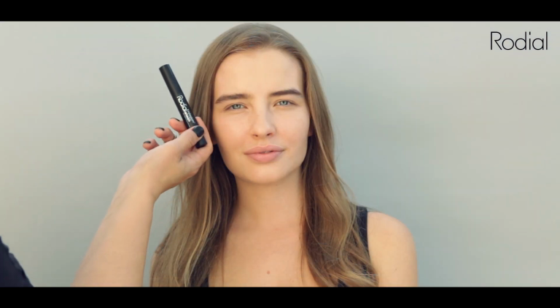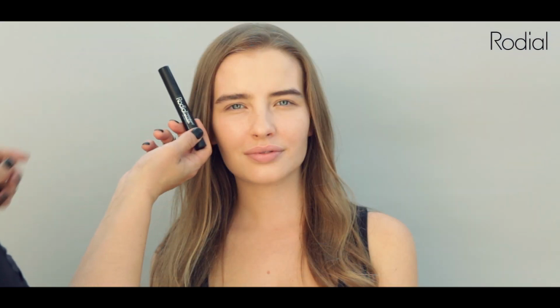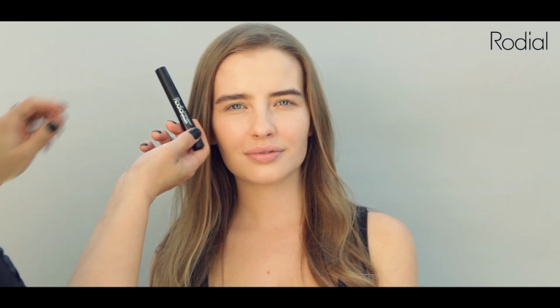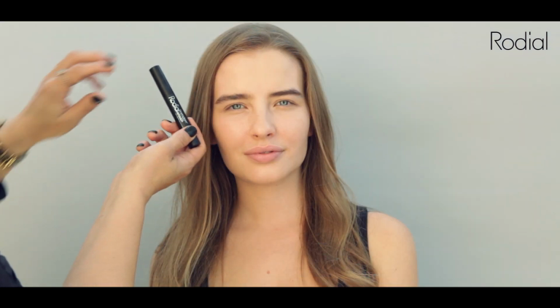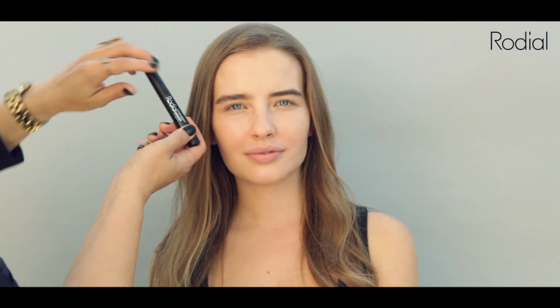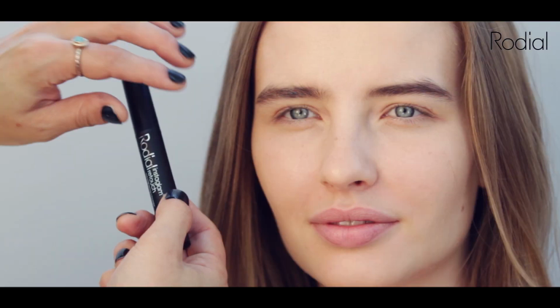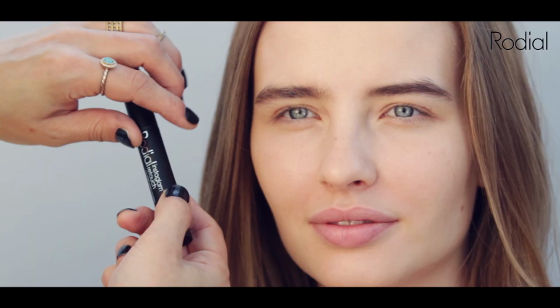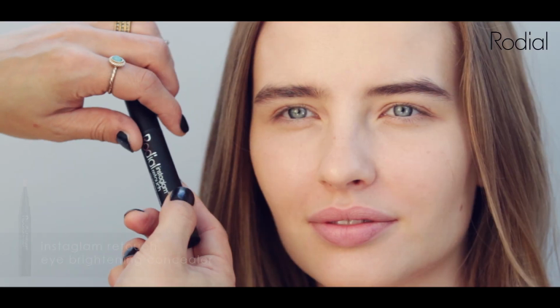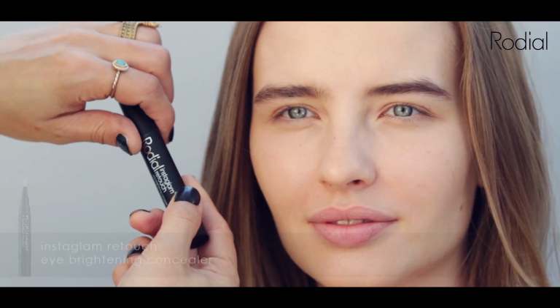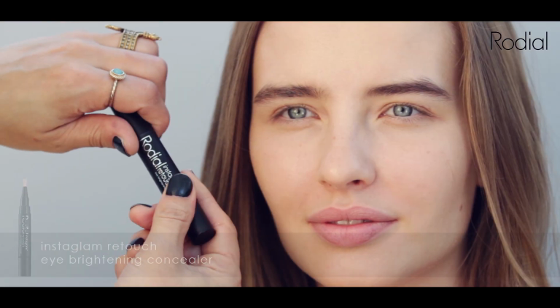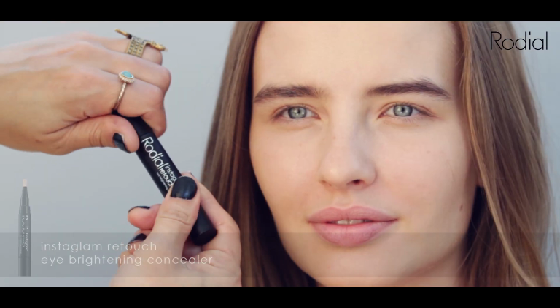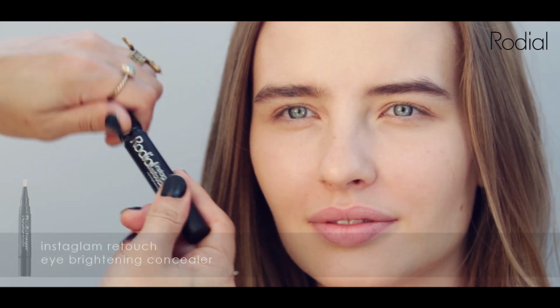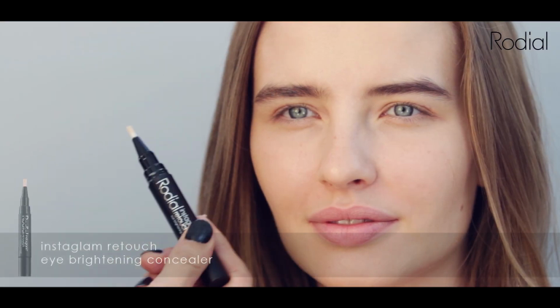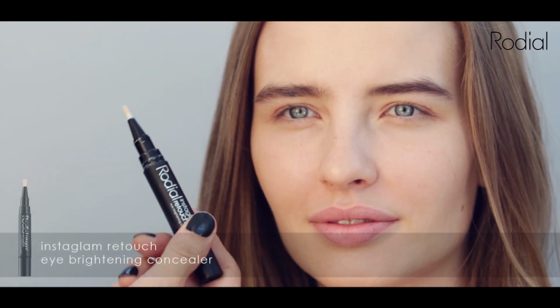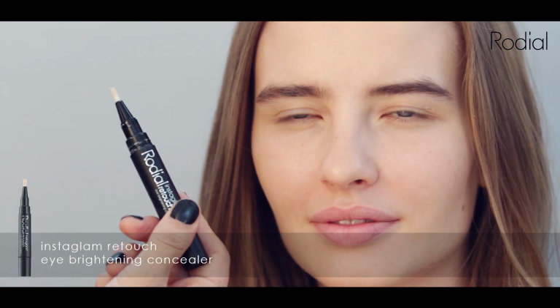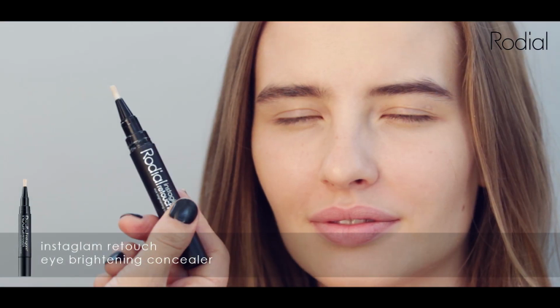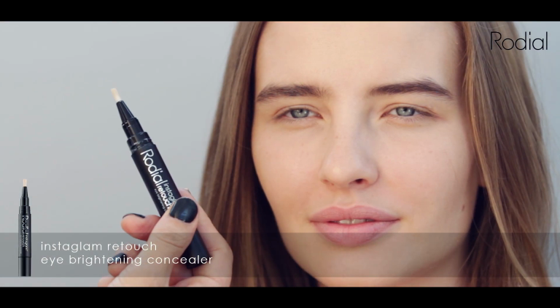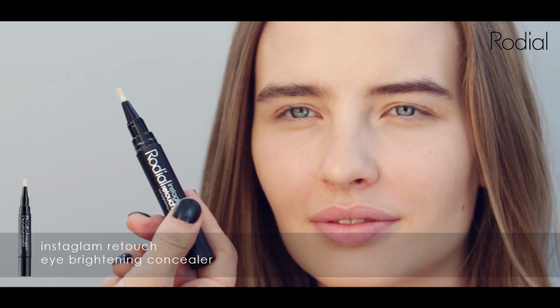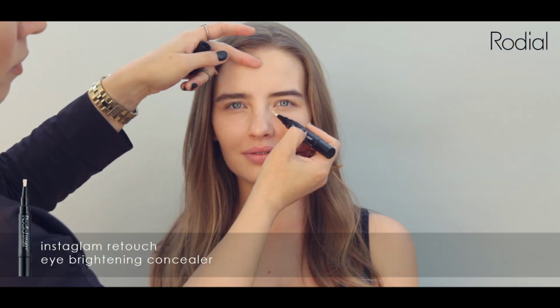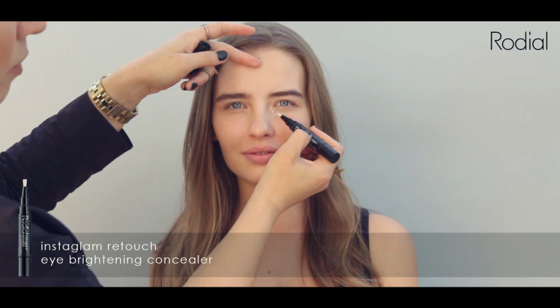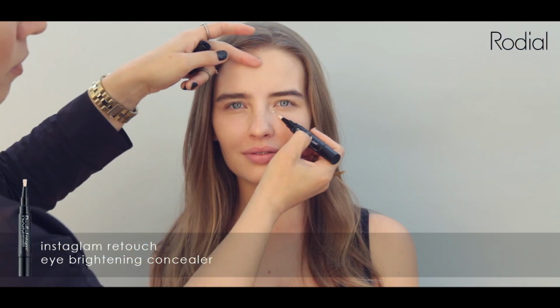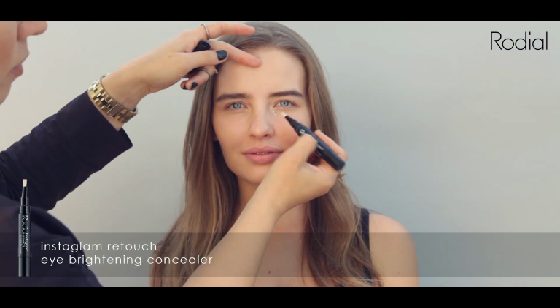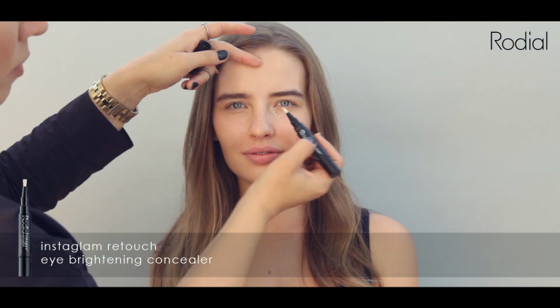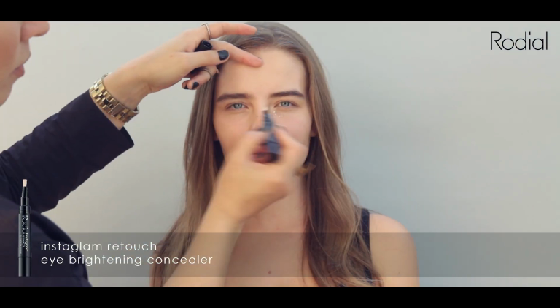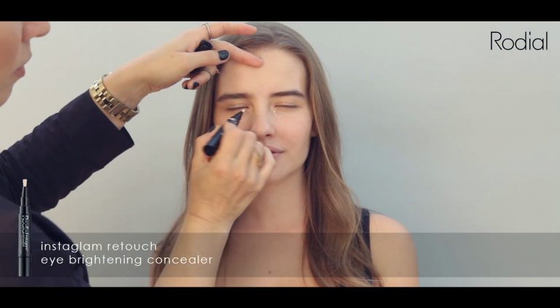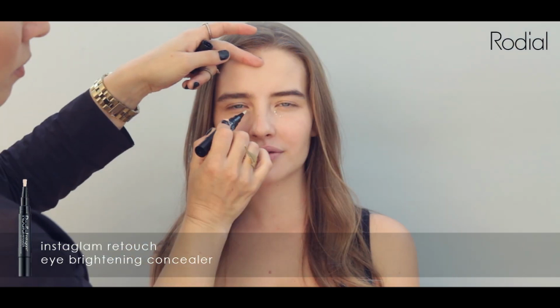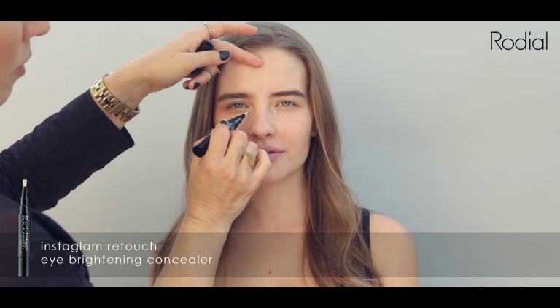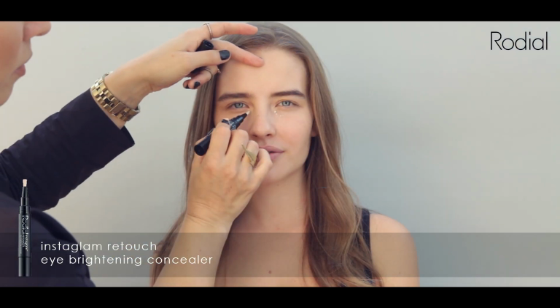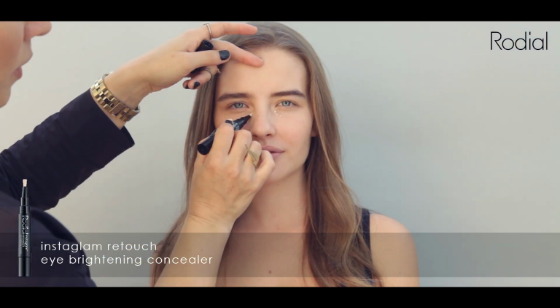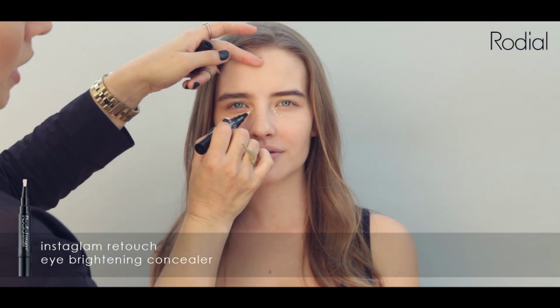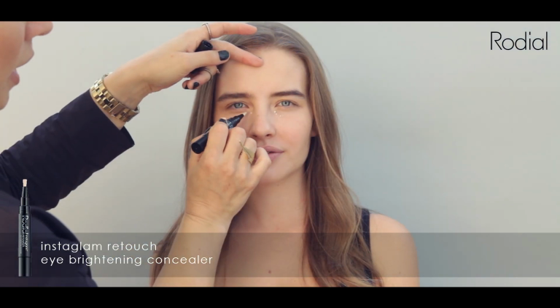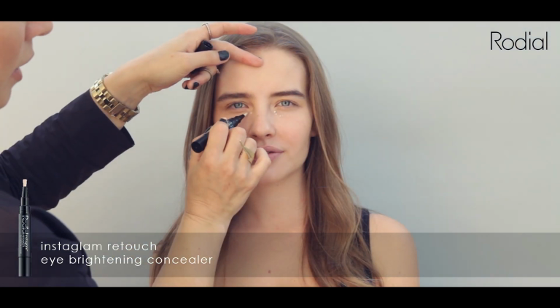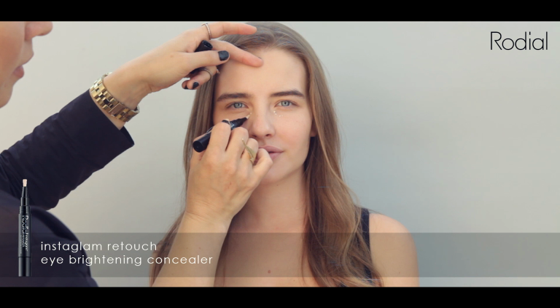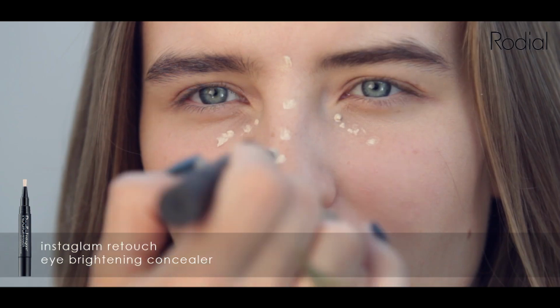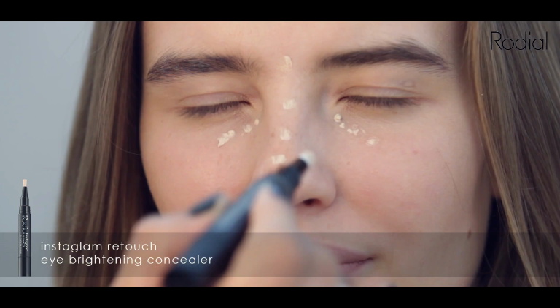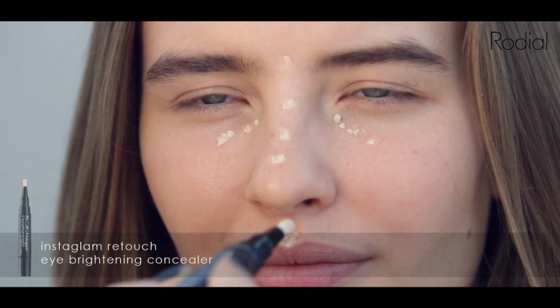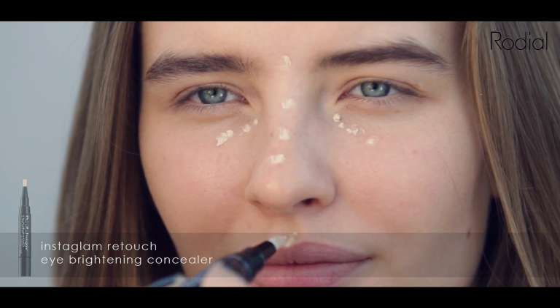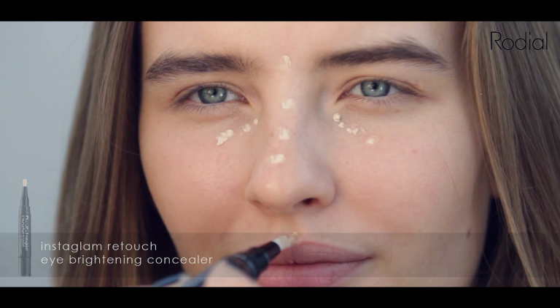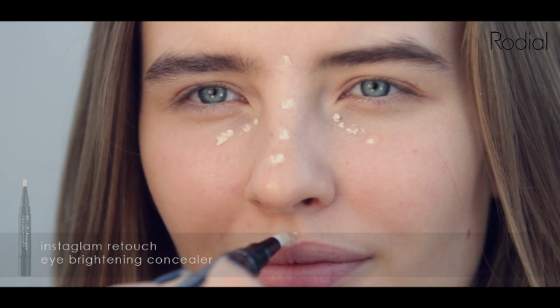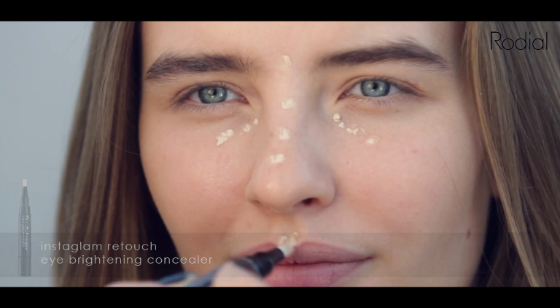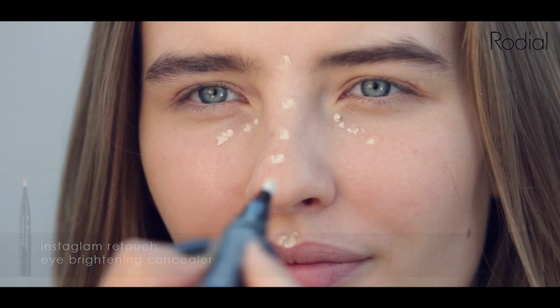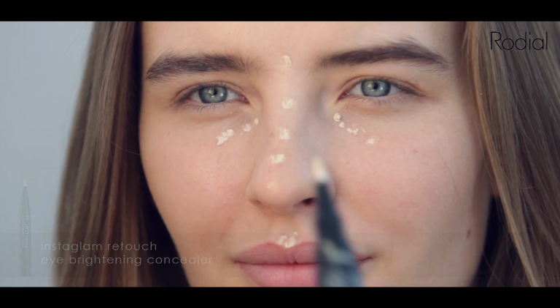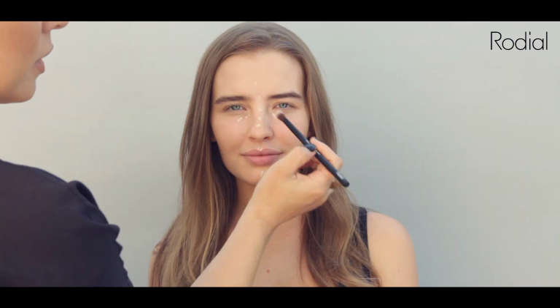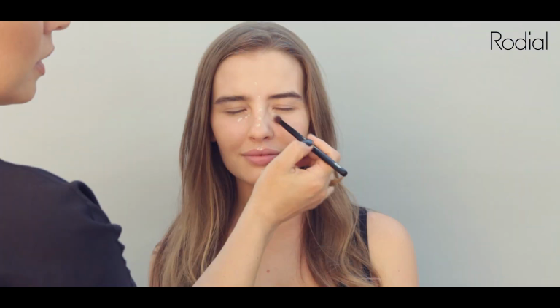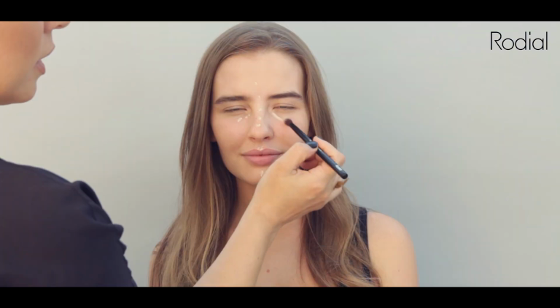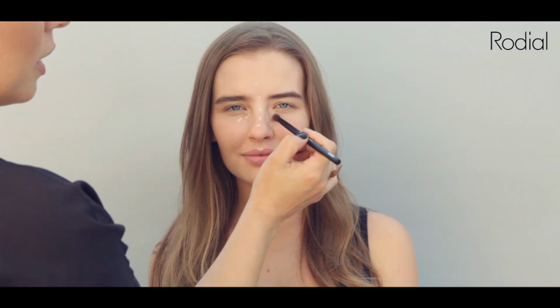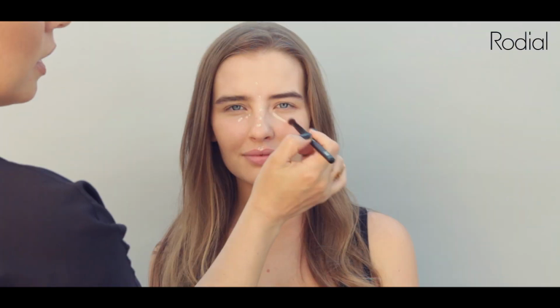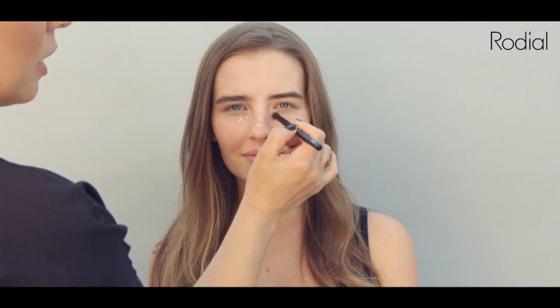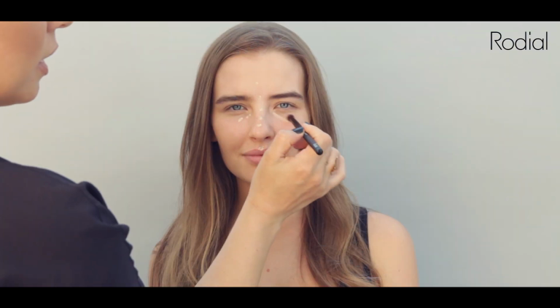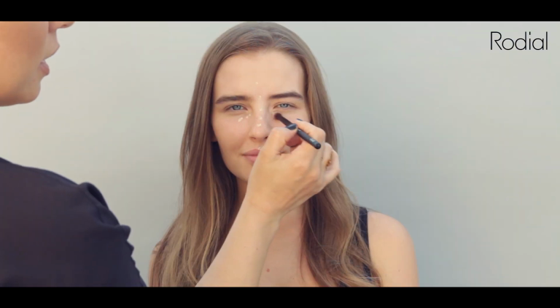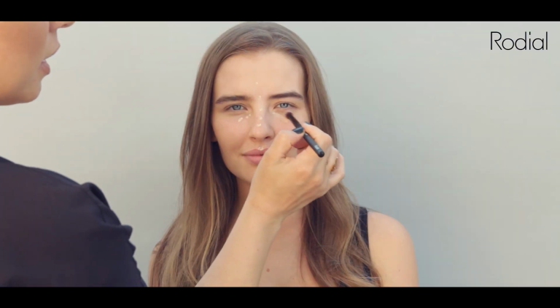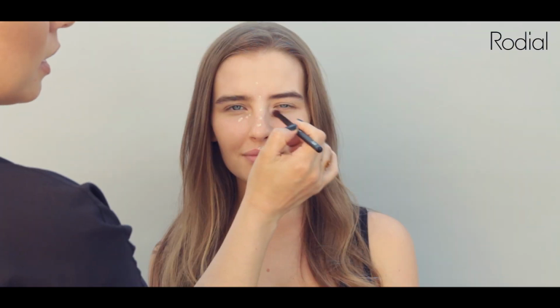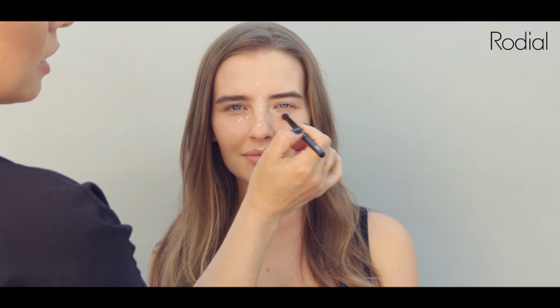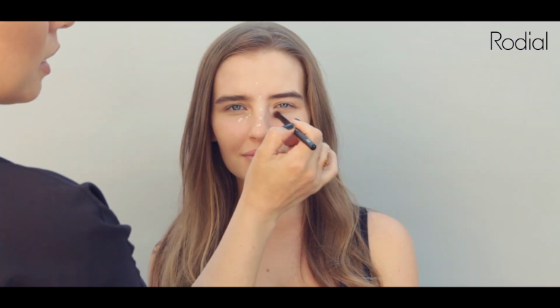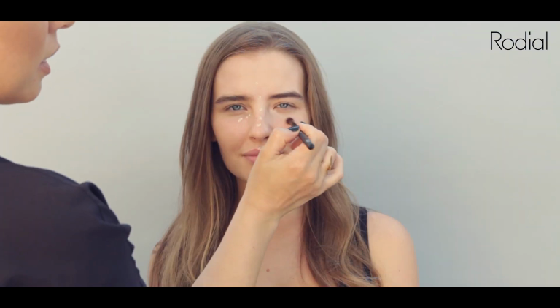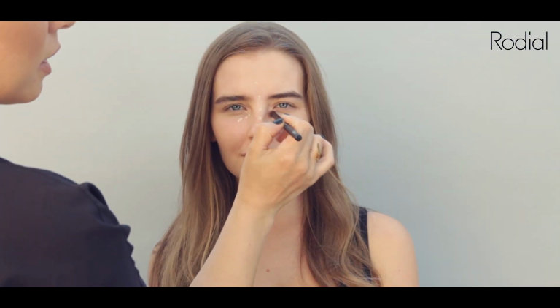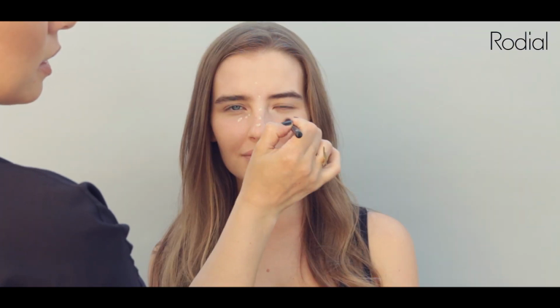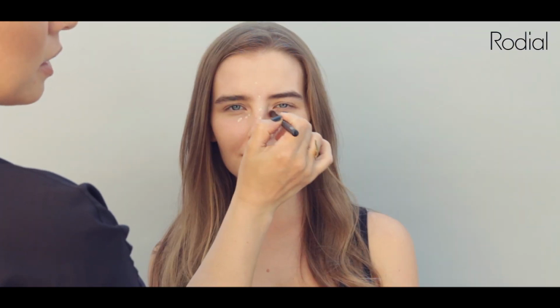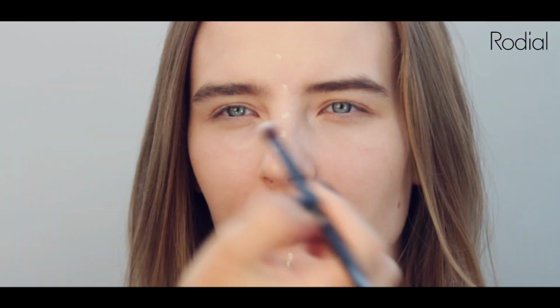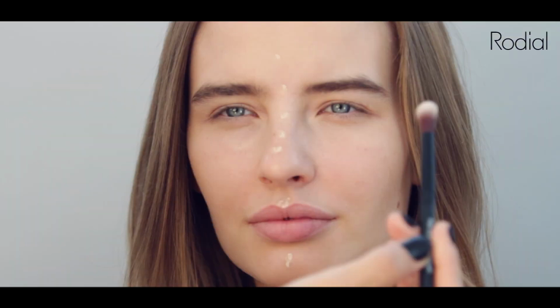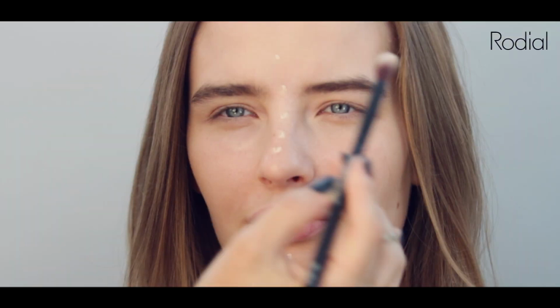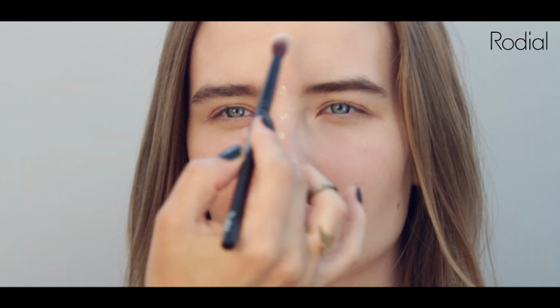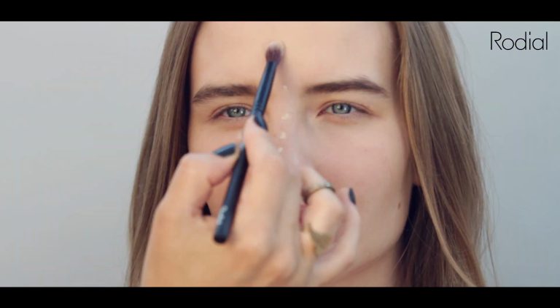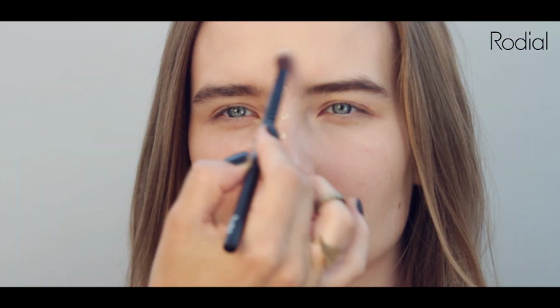Dot the Instaglam Retouch on the points that you want to brighten and diffuse. Blend for gorgeous, glowing skin.